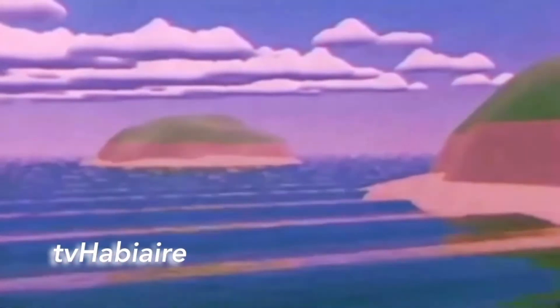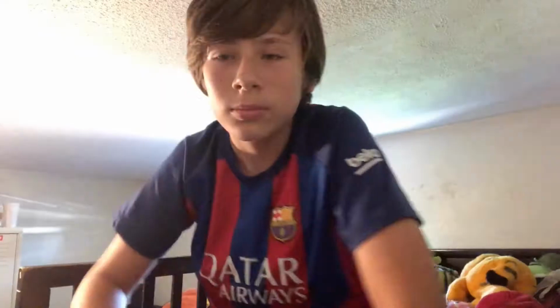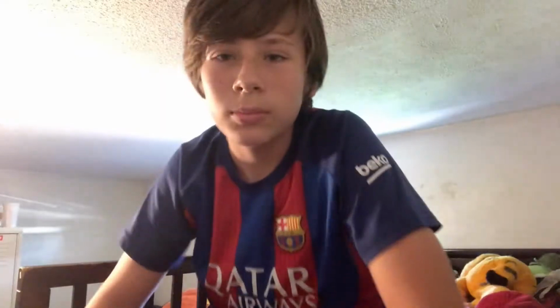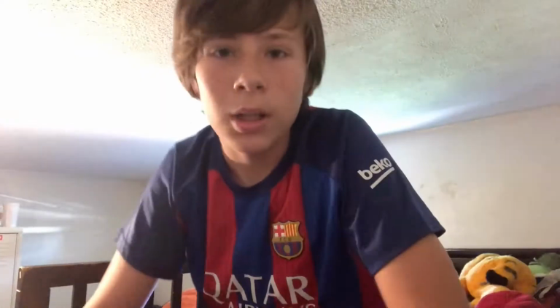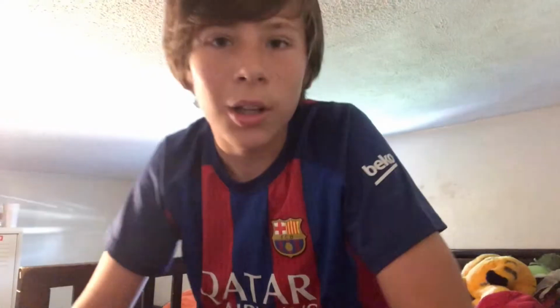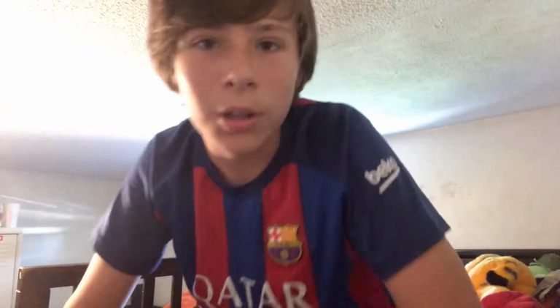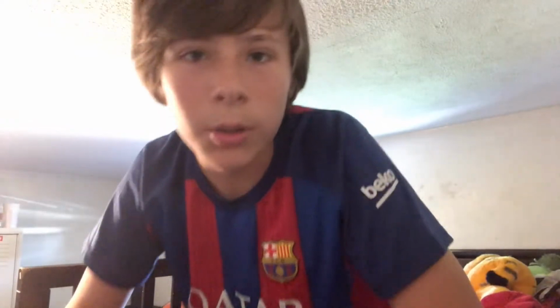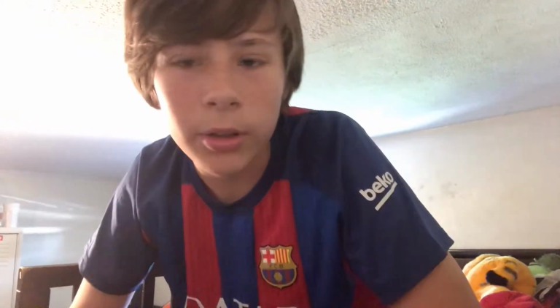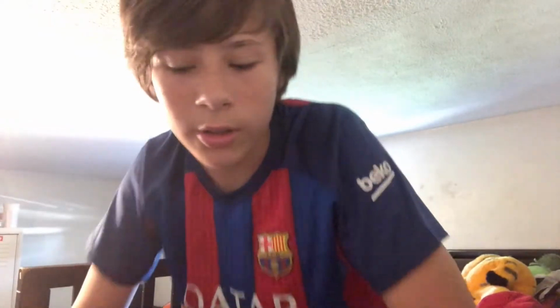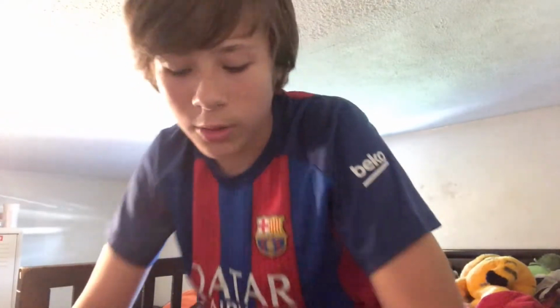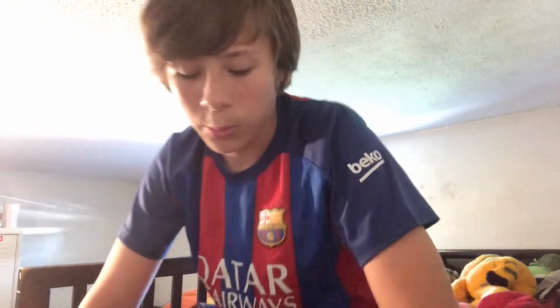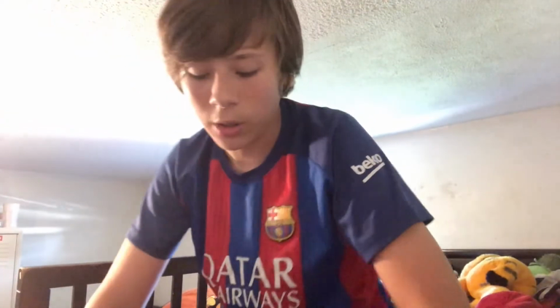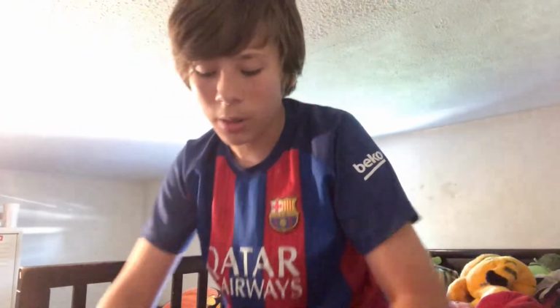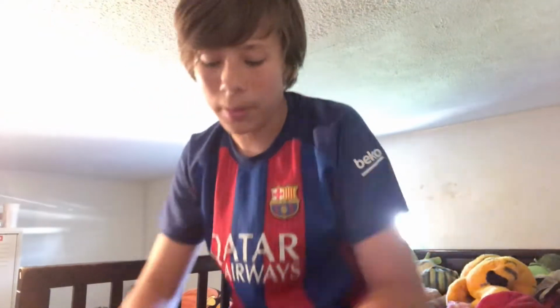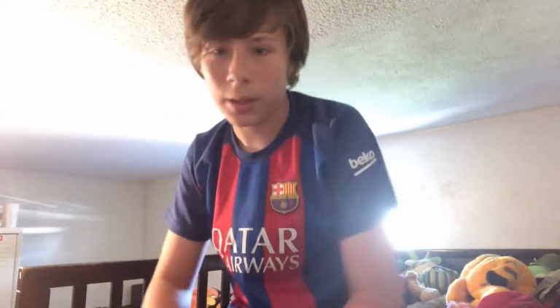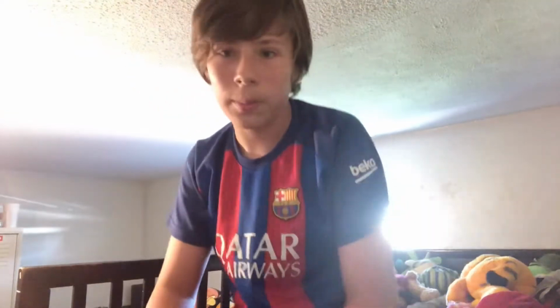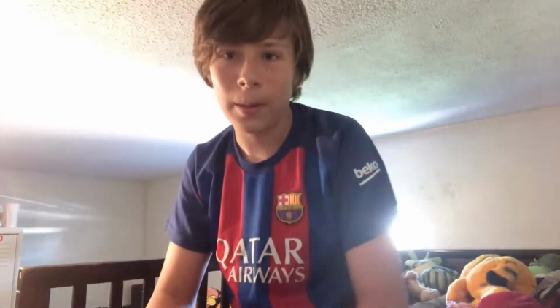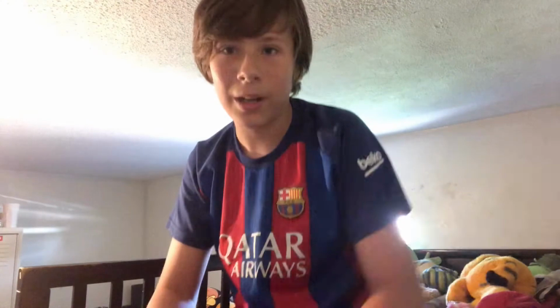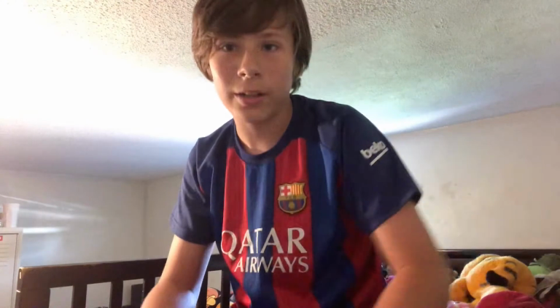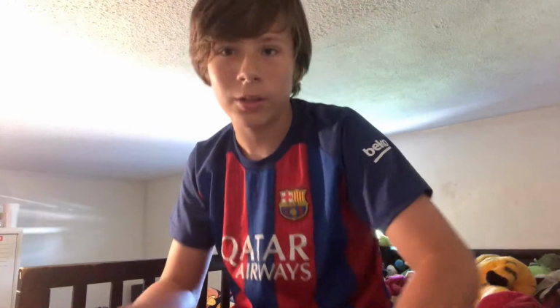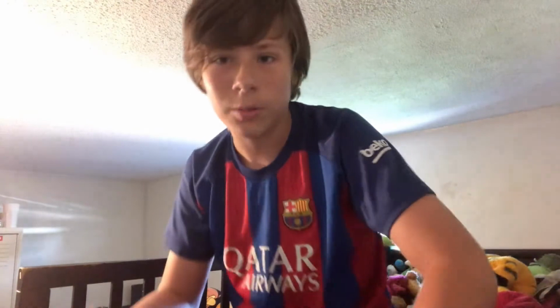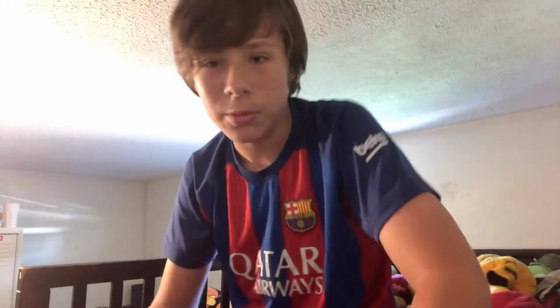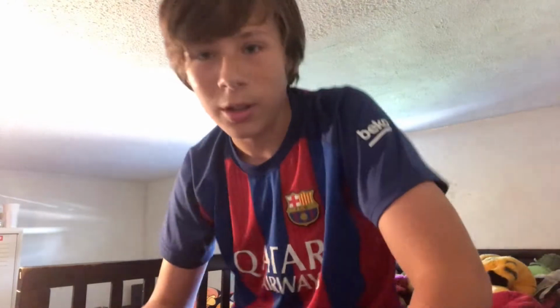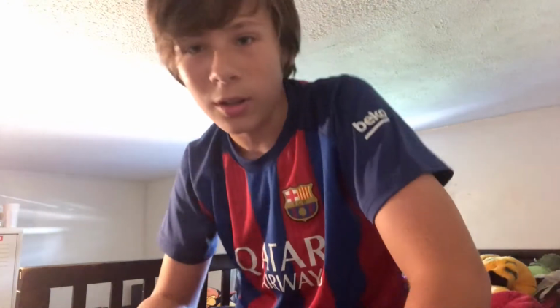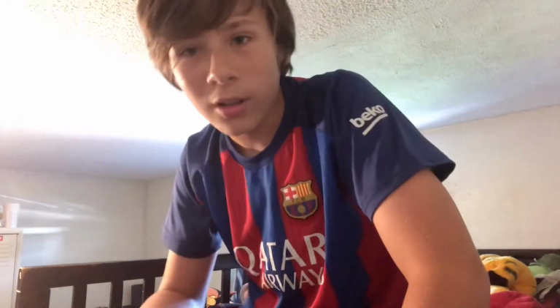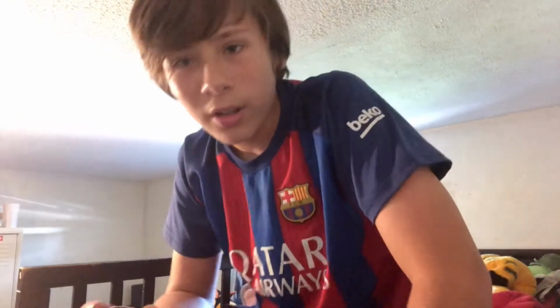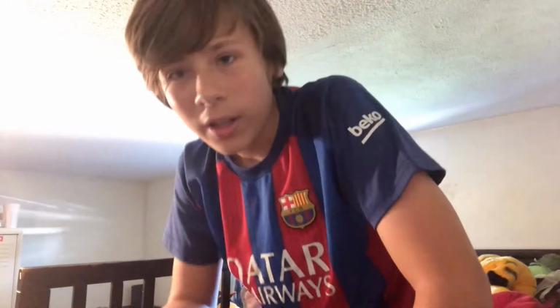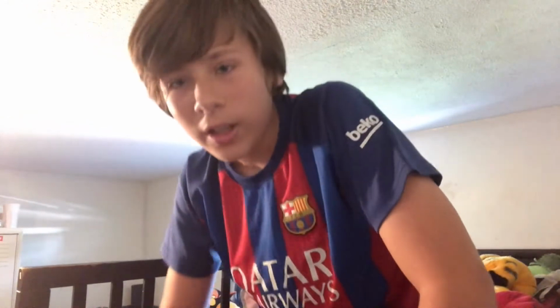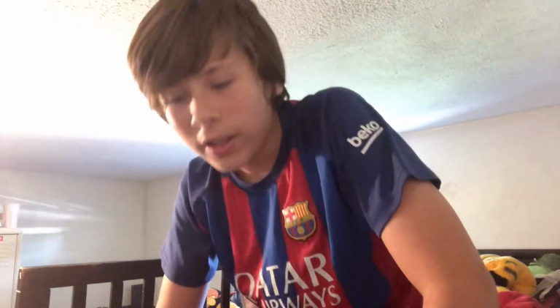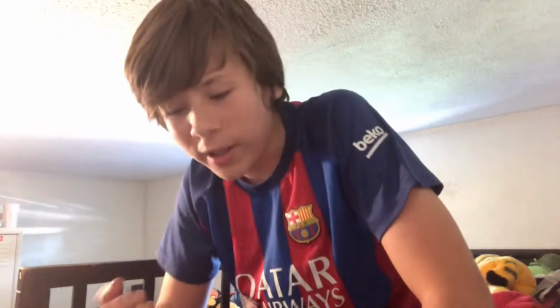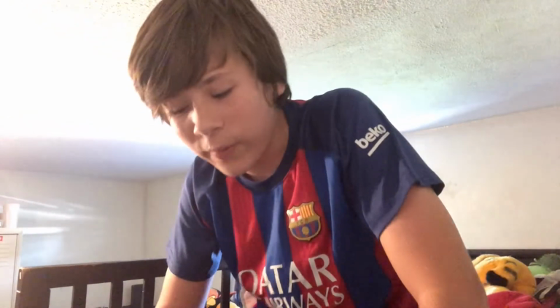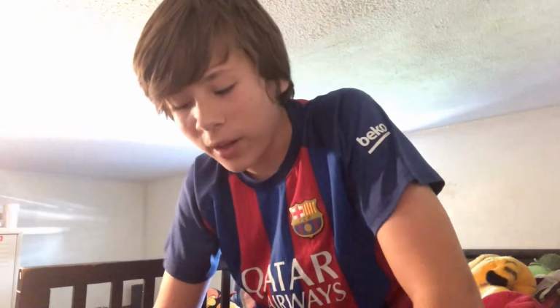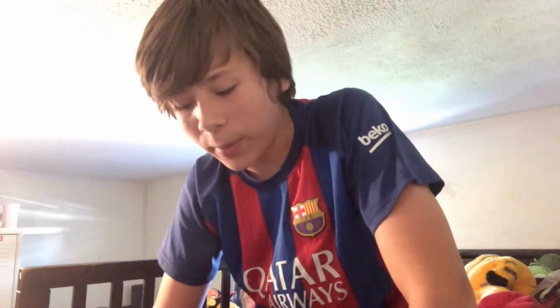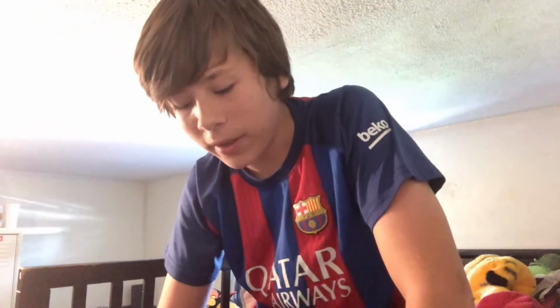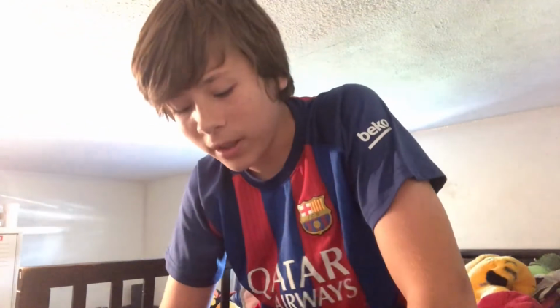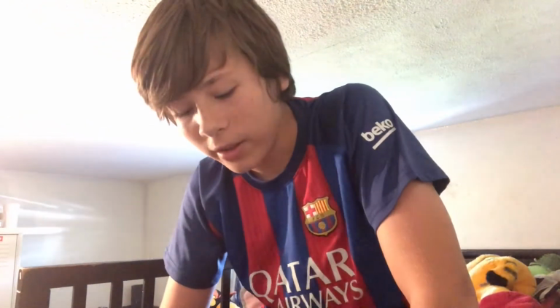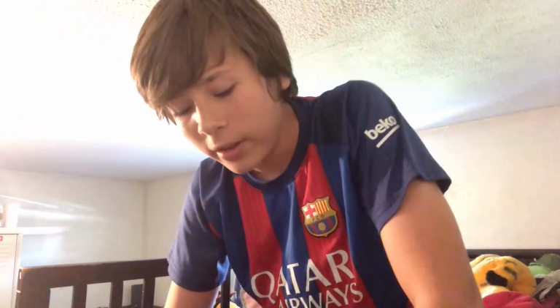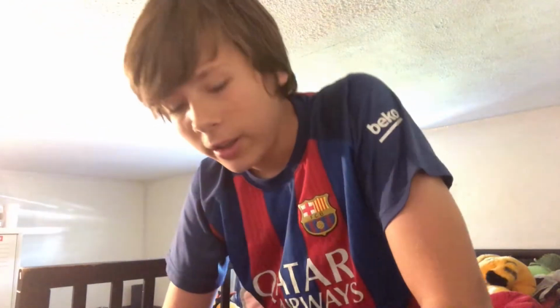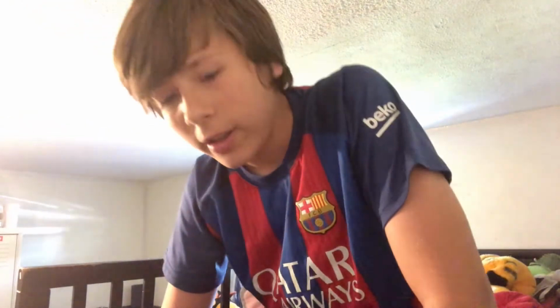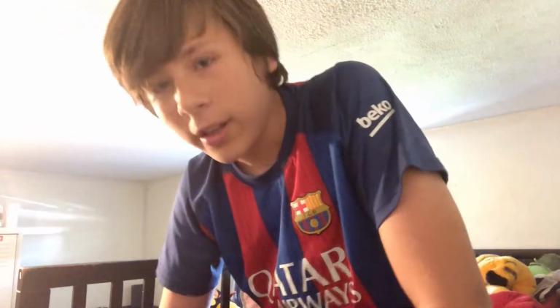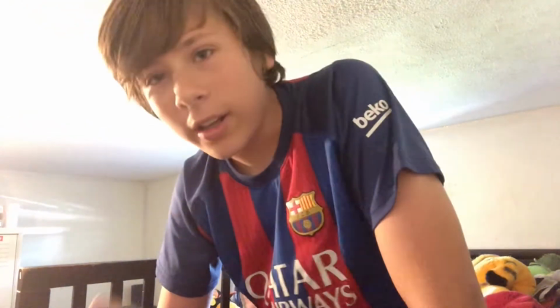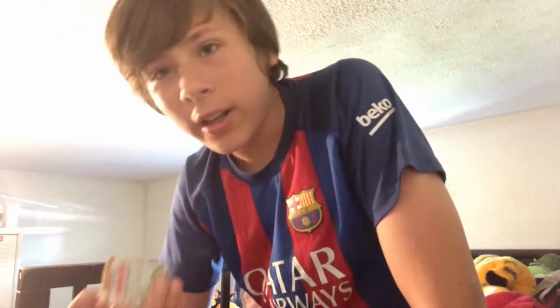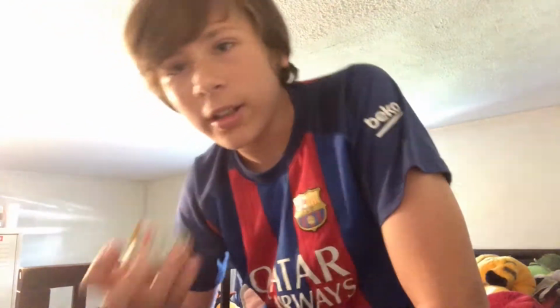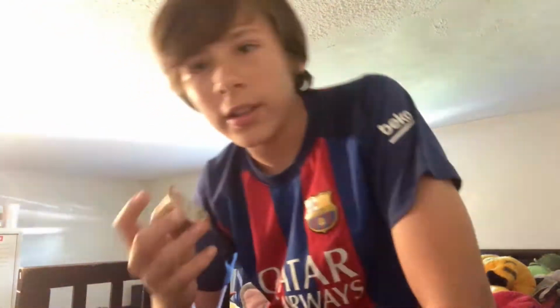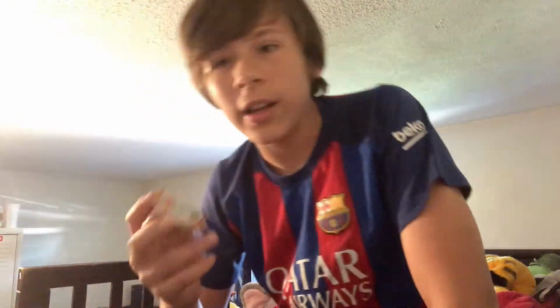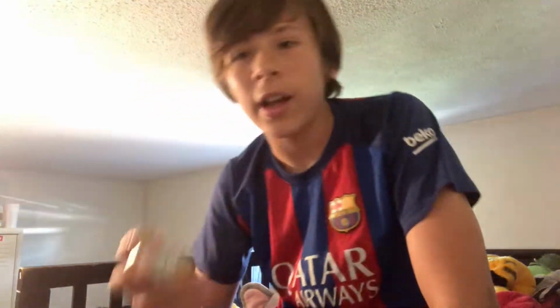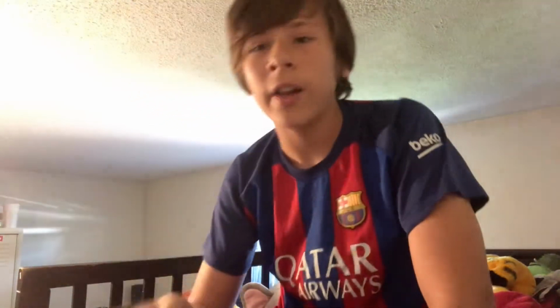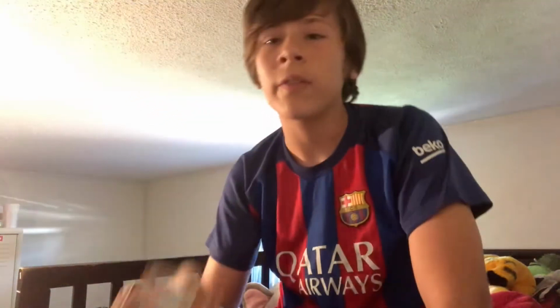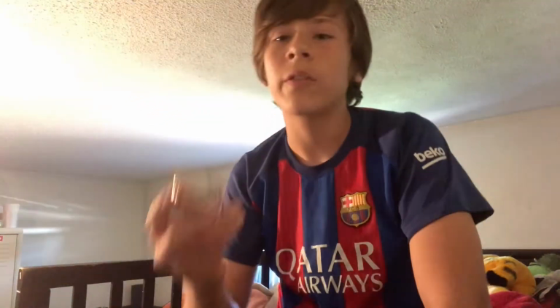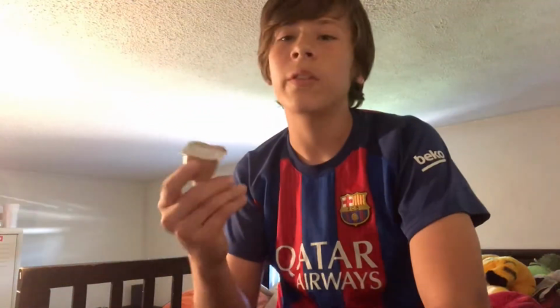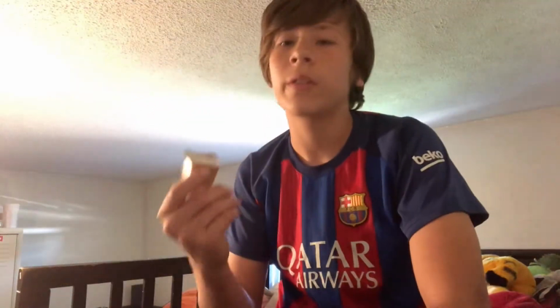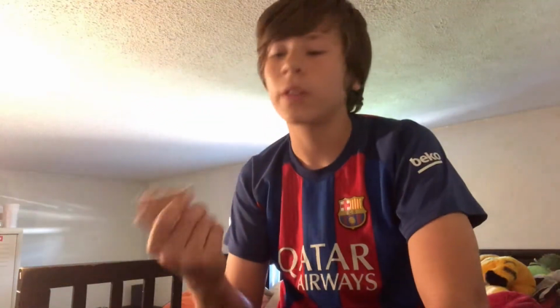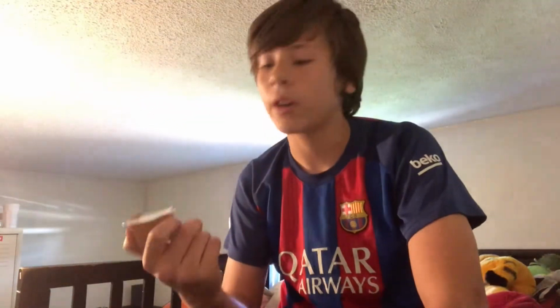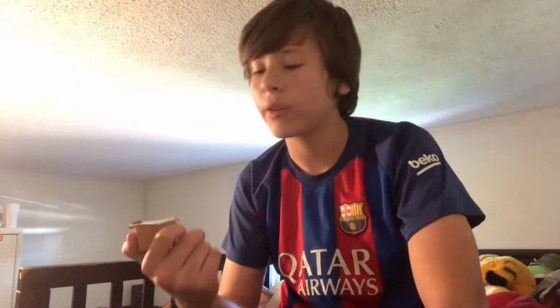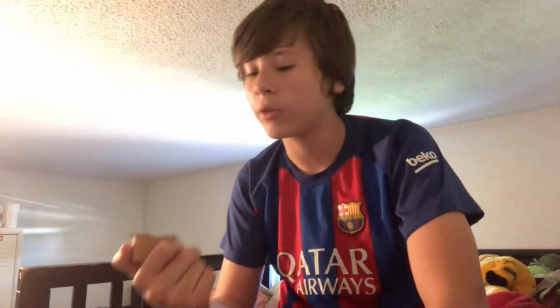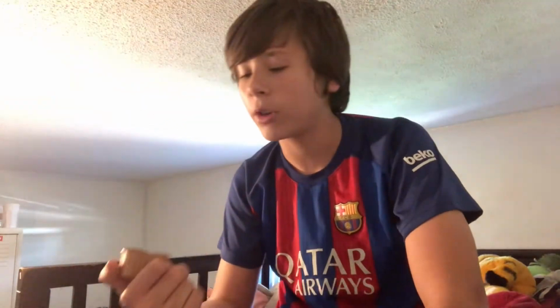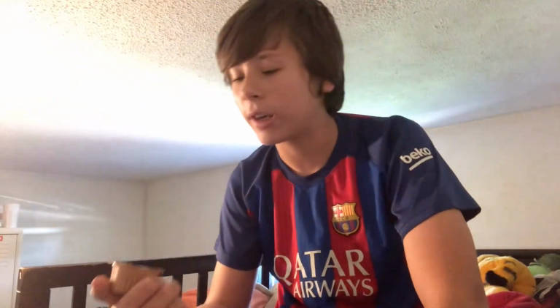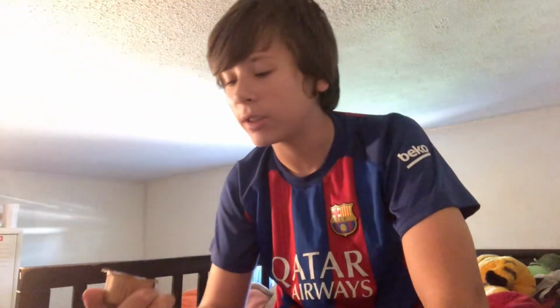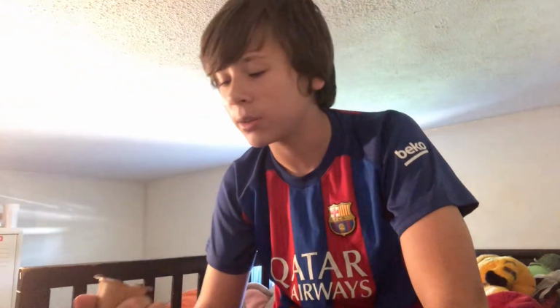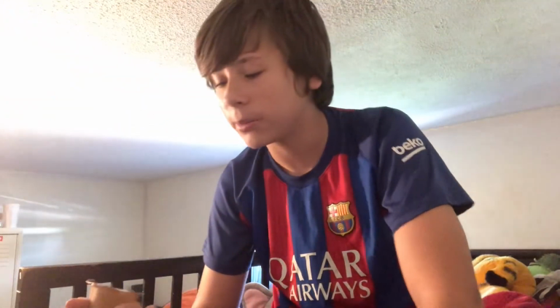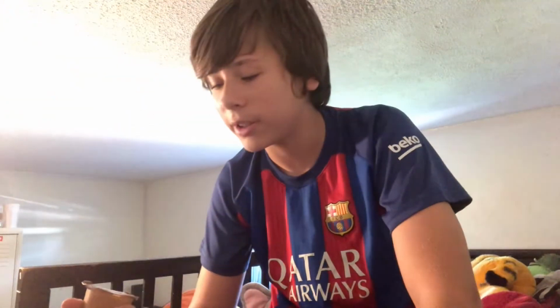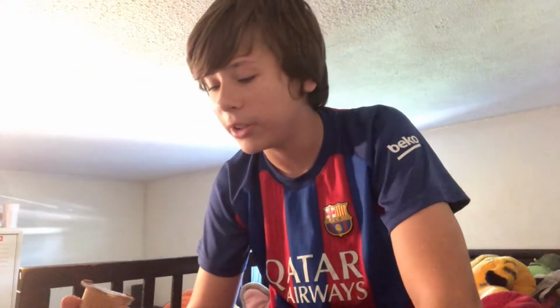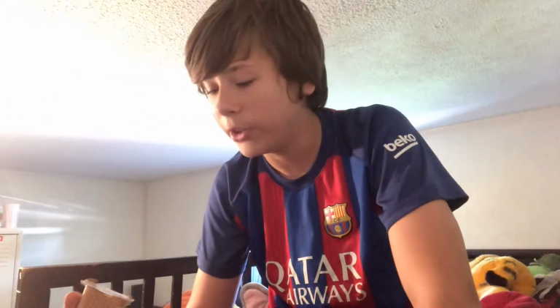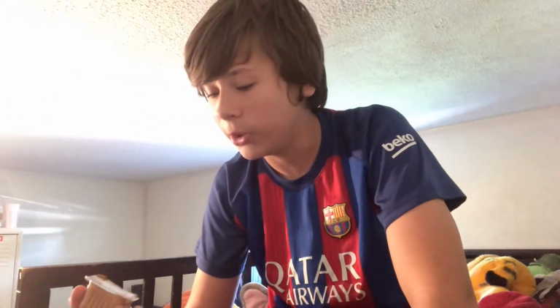Hello YouTube, welcome back to my YouTube channel, TV Javier, and today I've thought of trying something new.